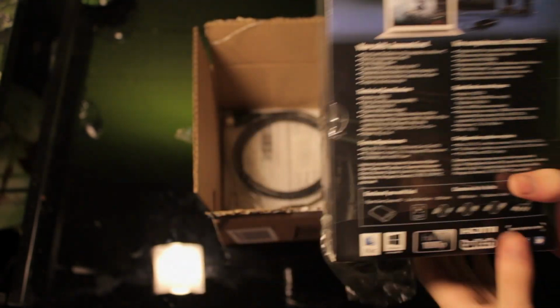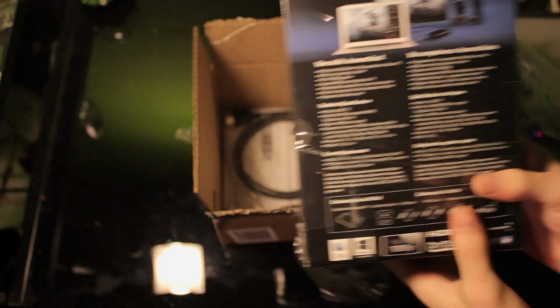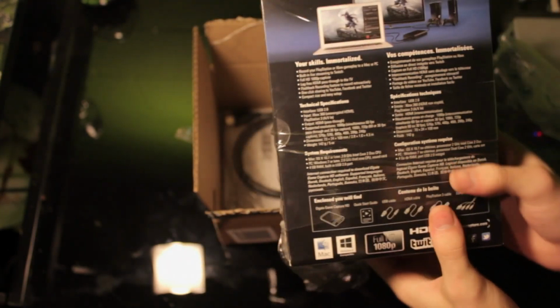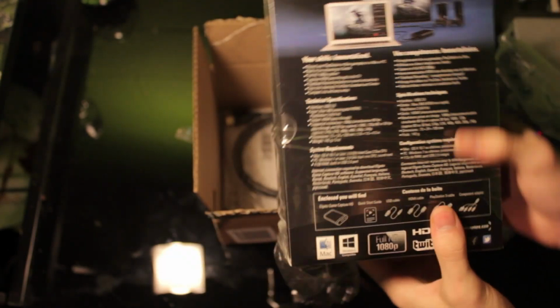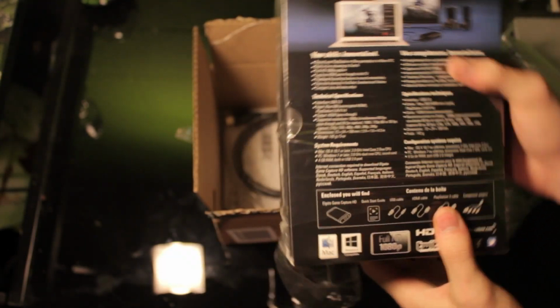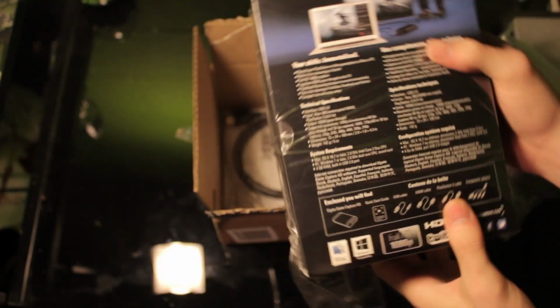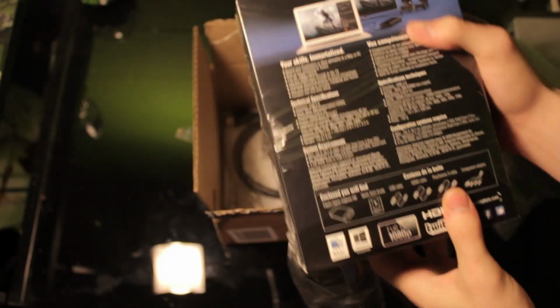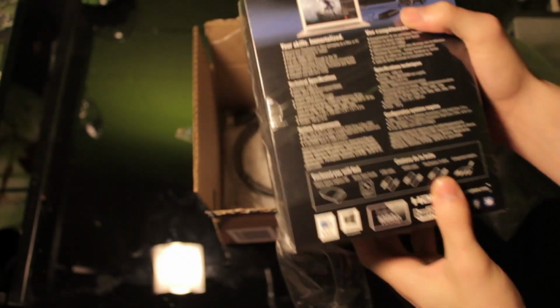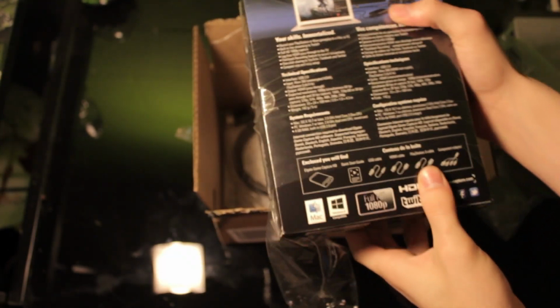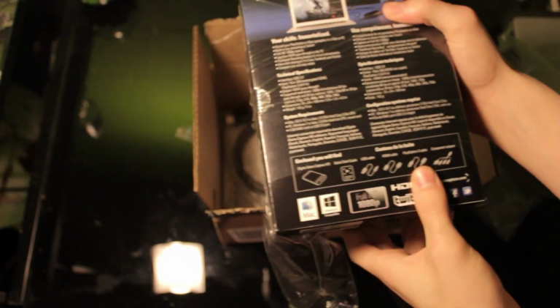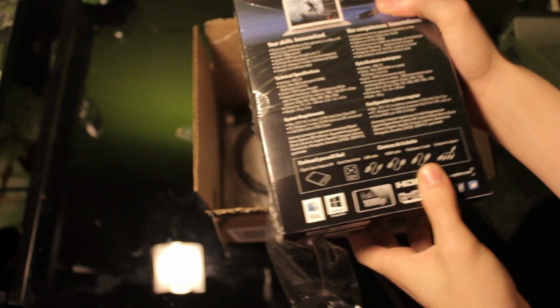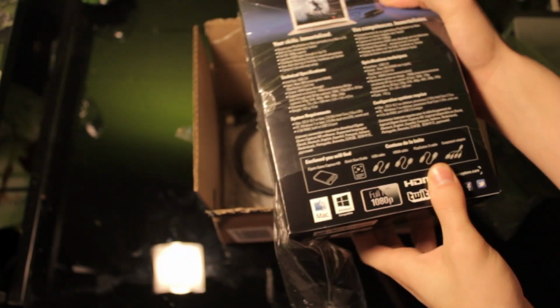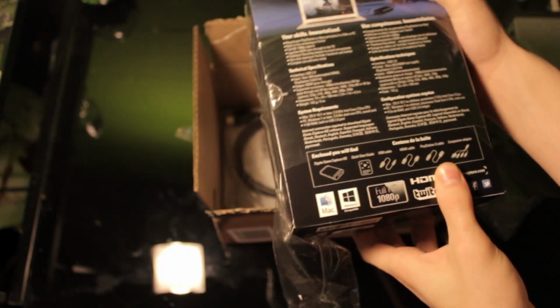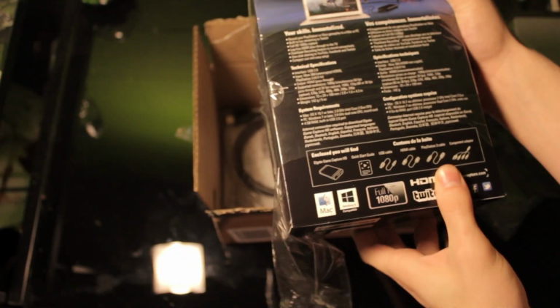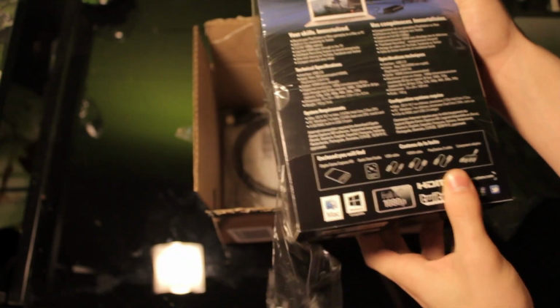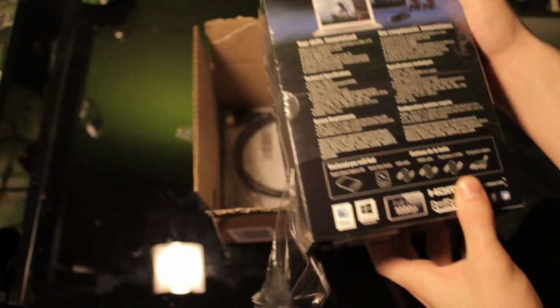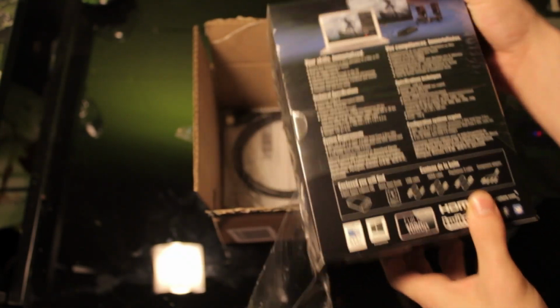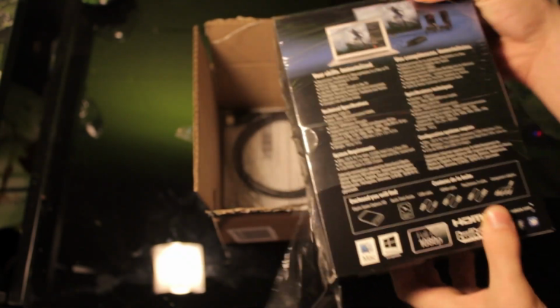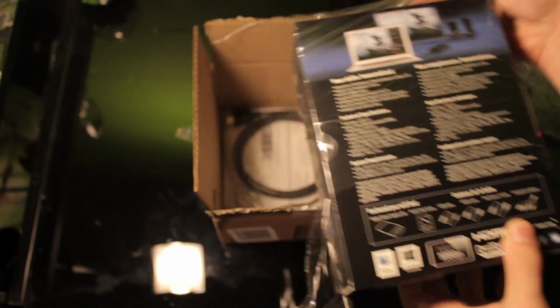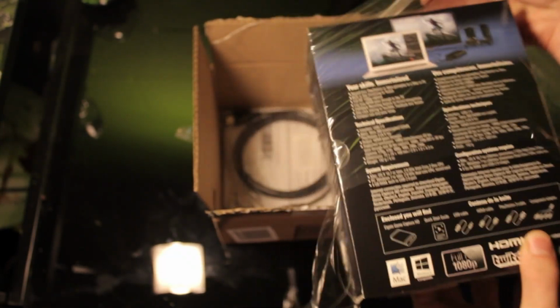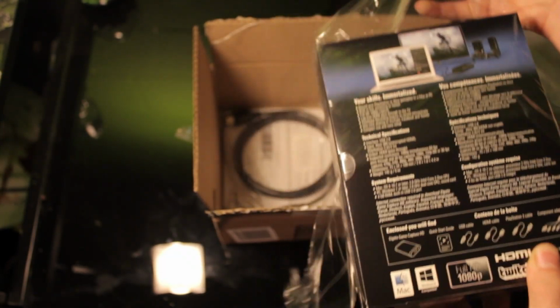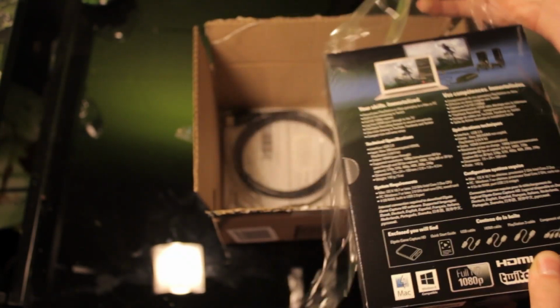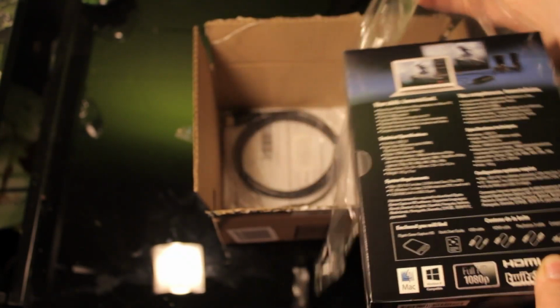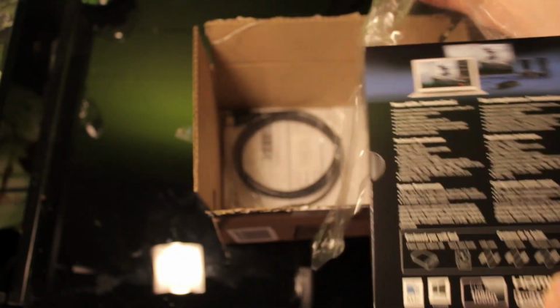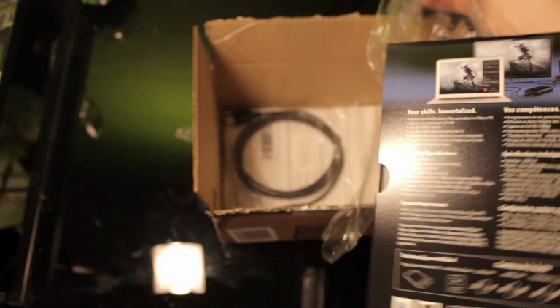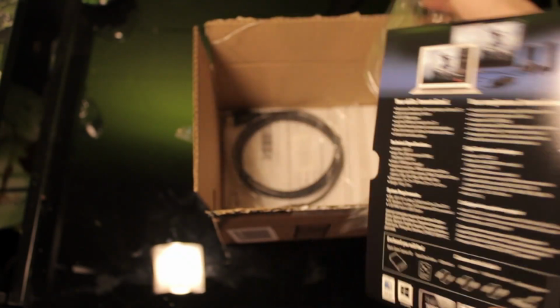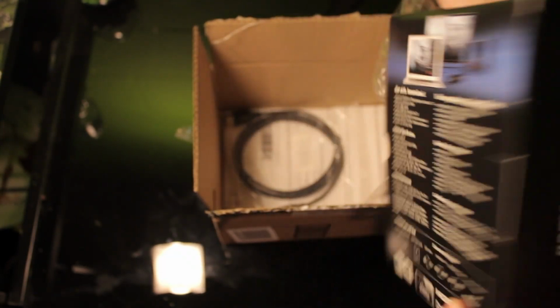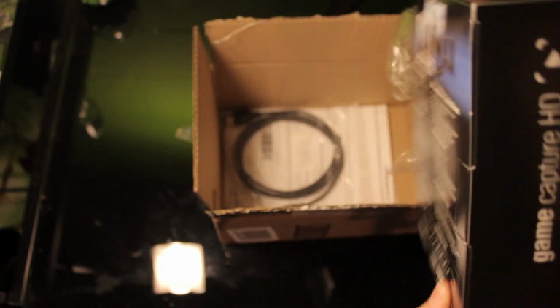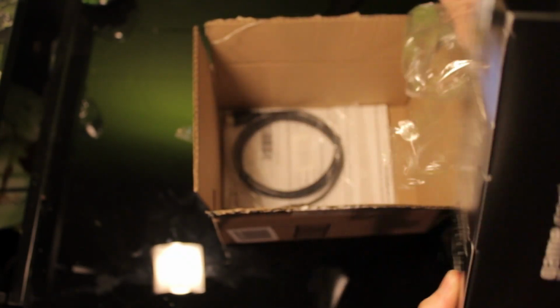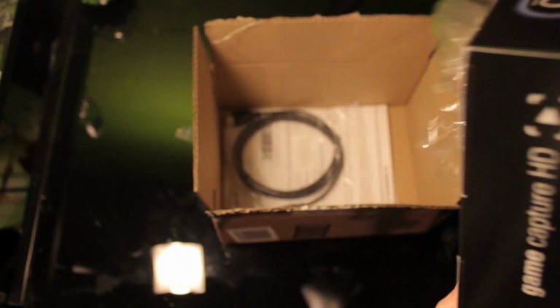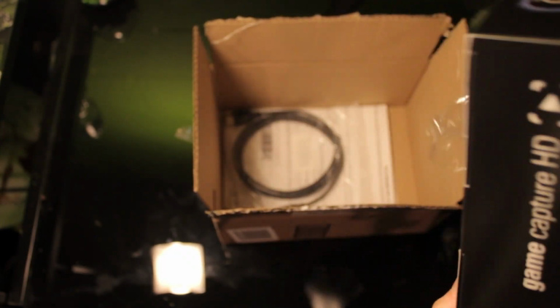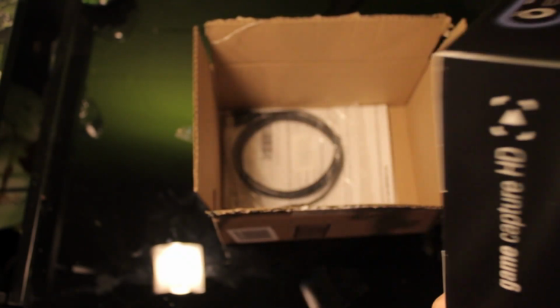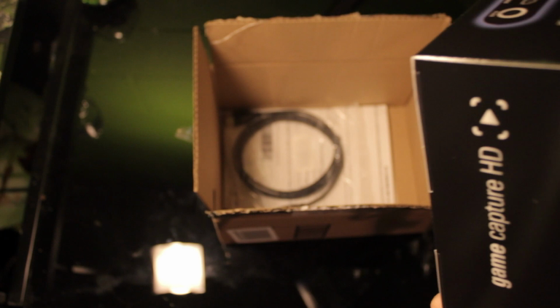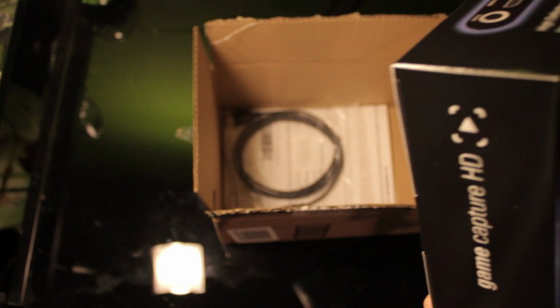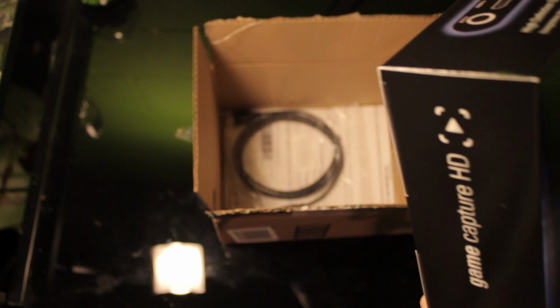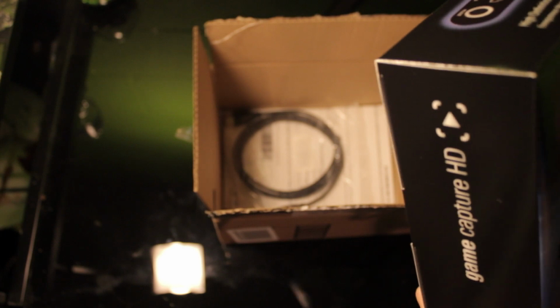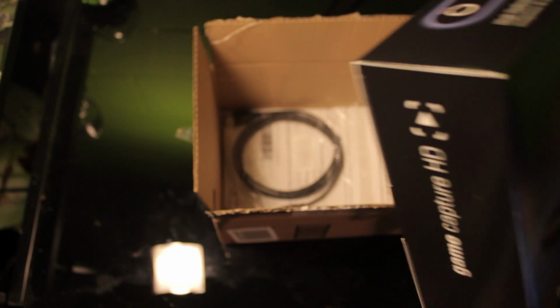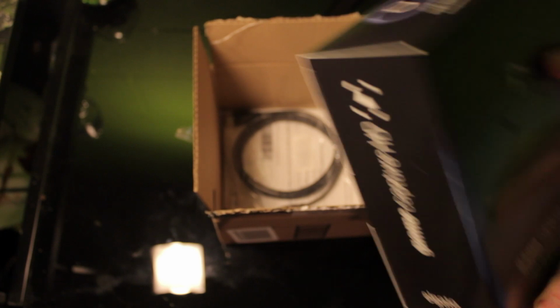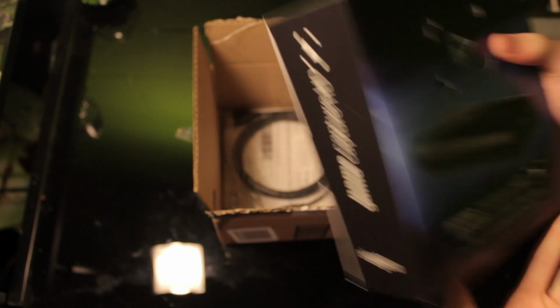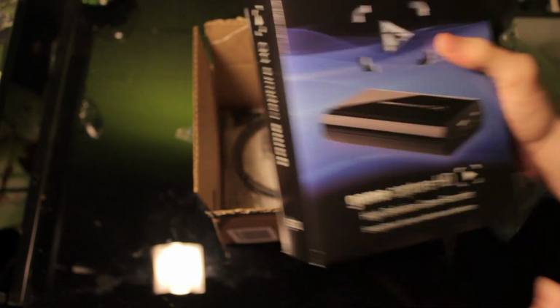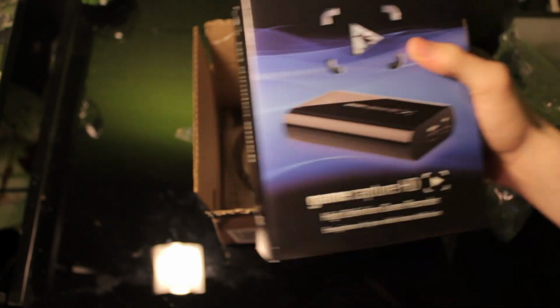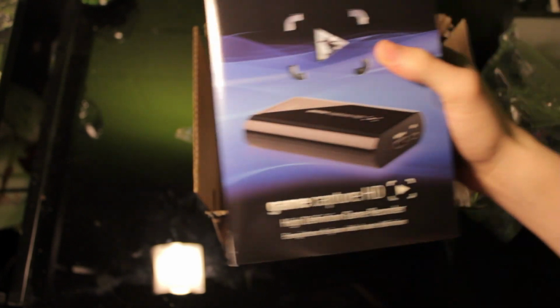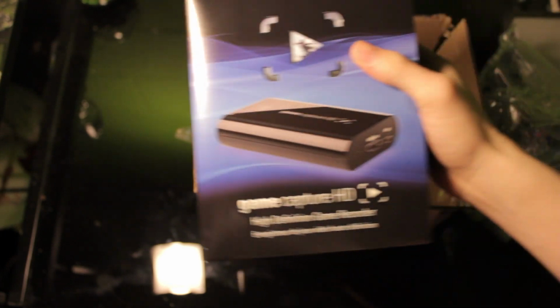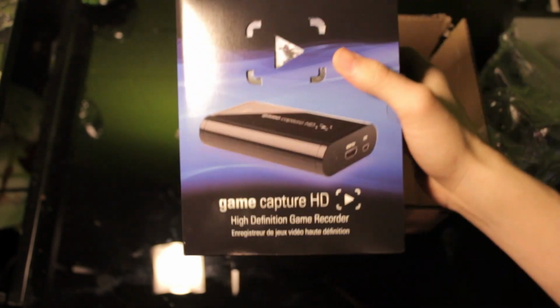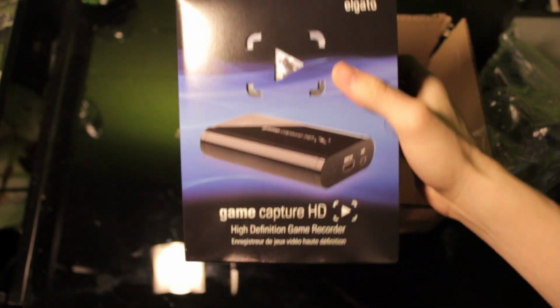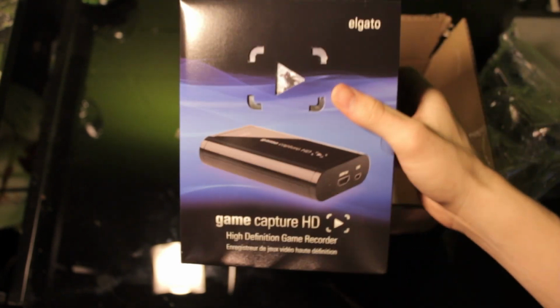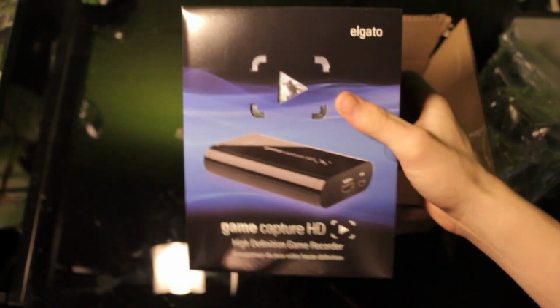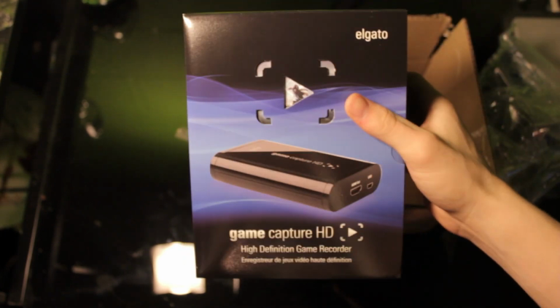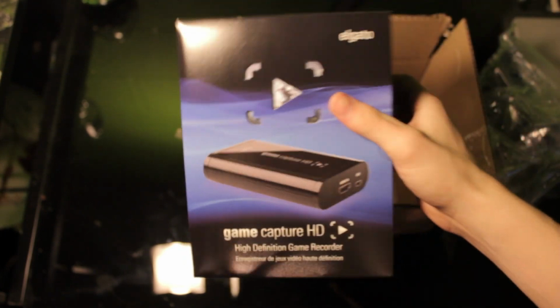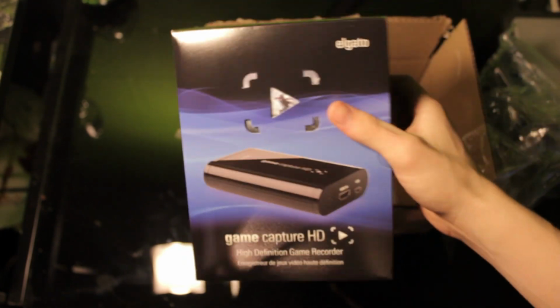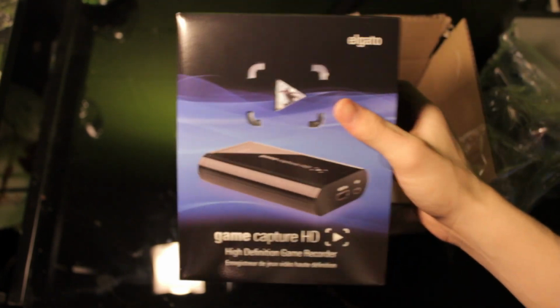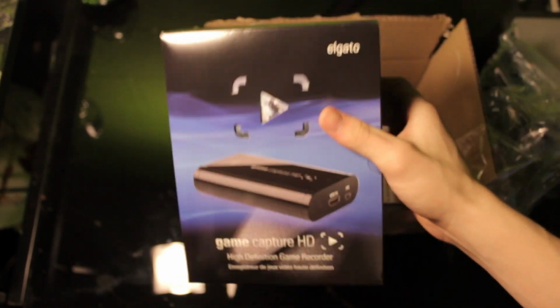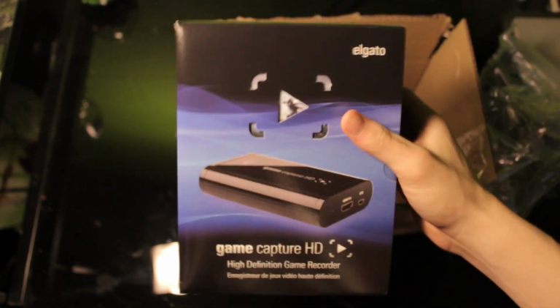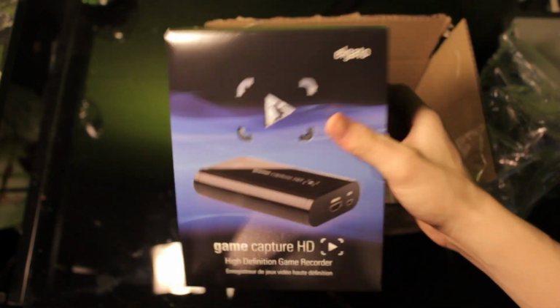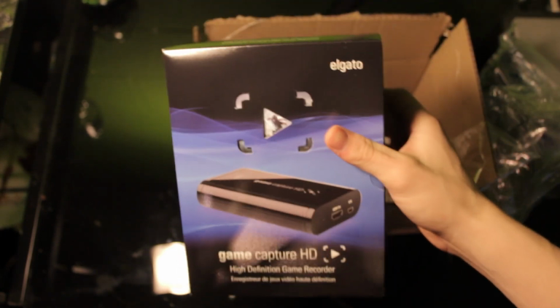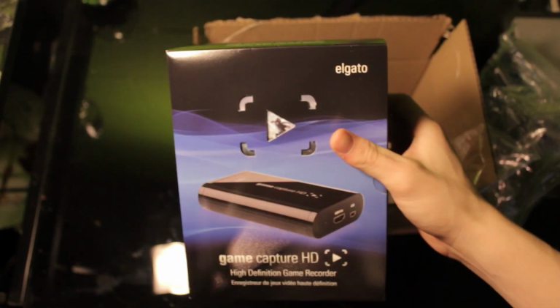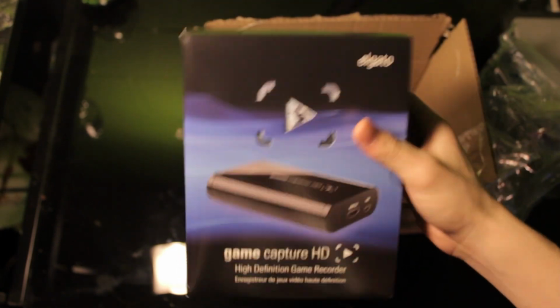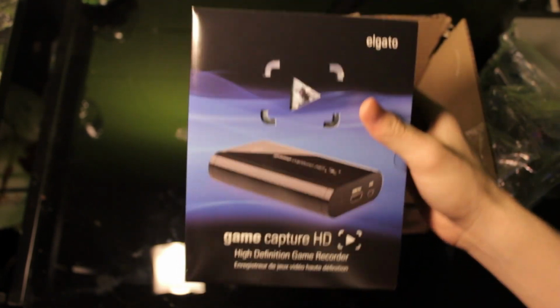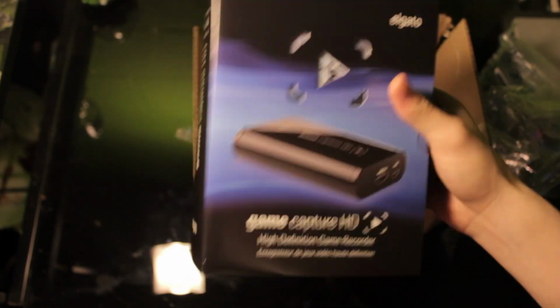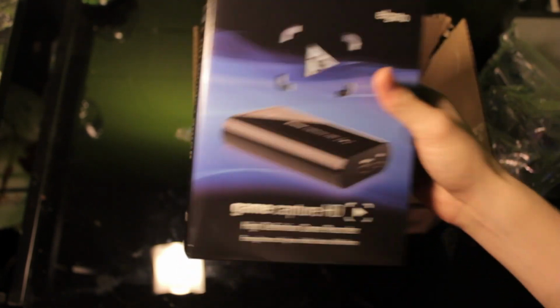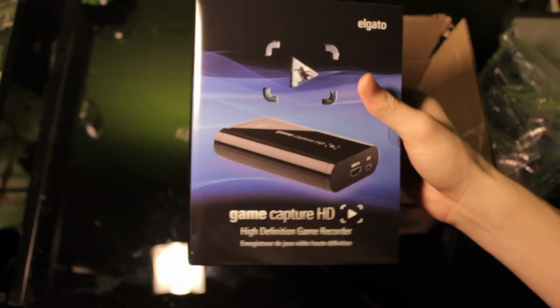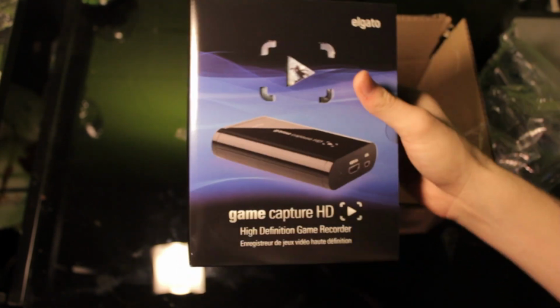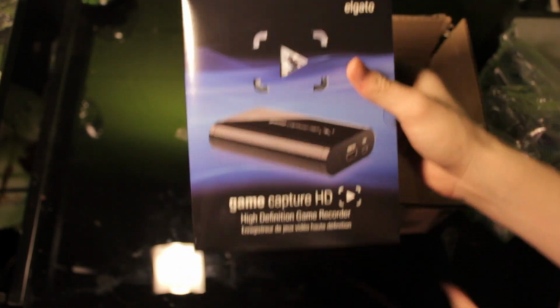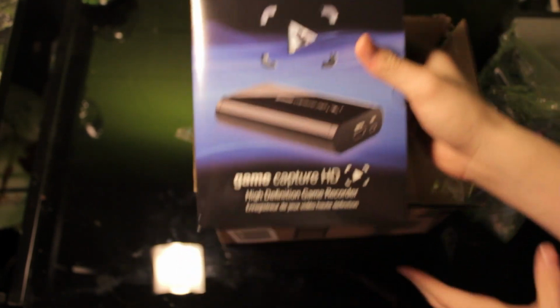I'm pretty excited about this because now I can start streaming and start playing in HD. I've been playing non-HD for forever now.